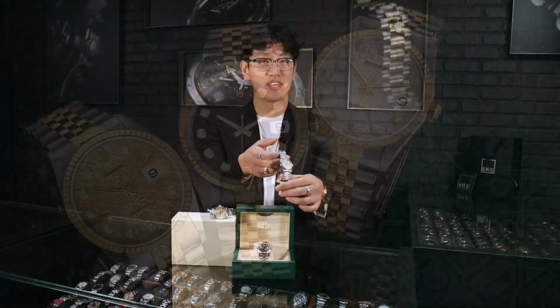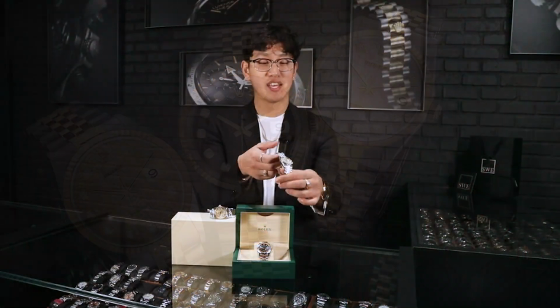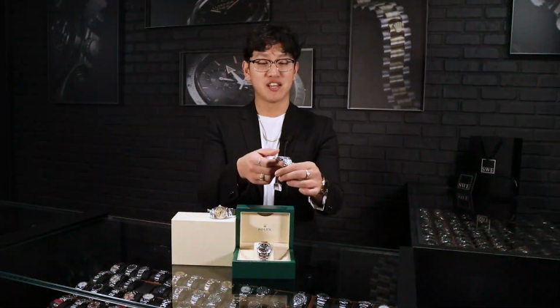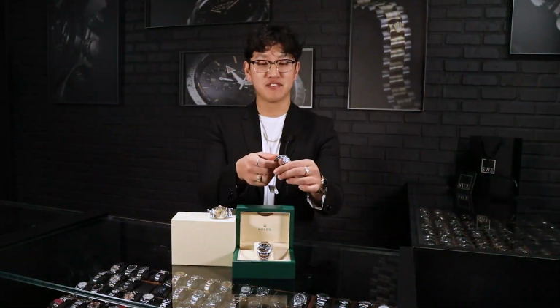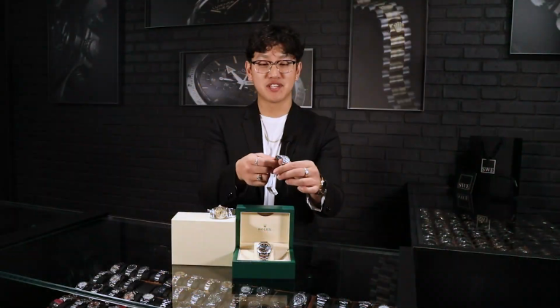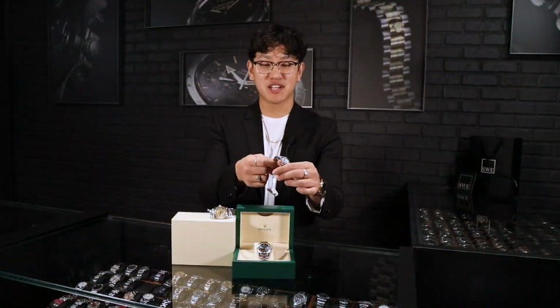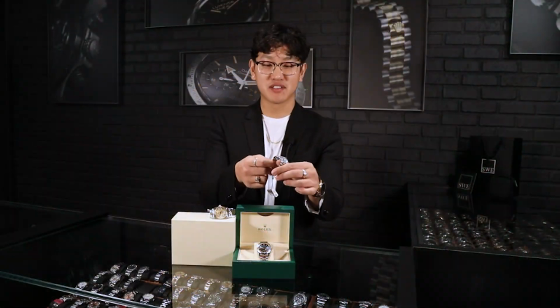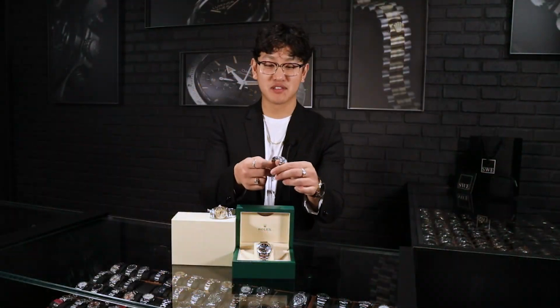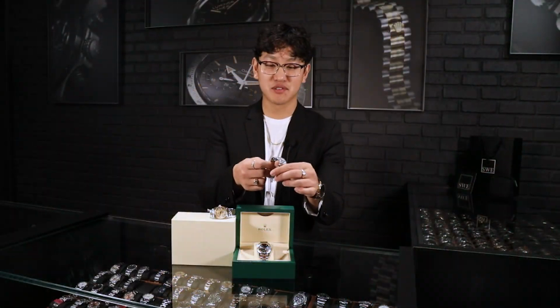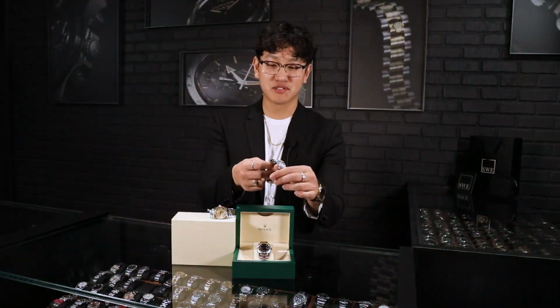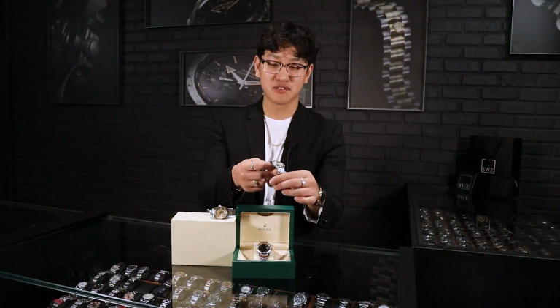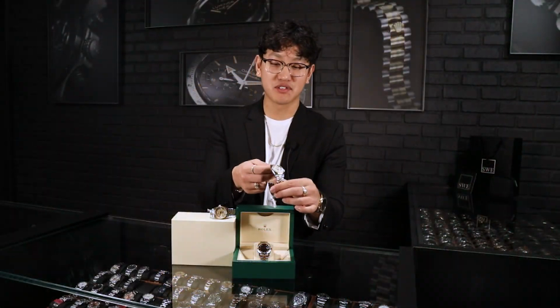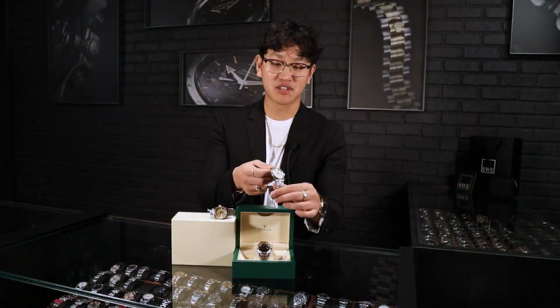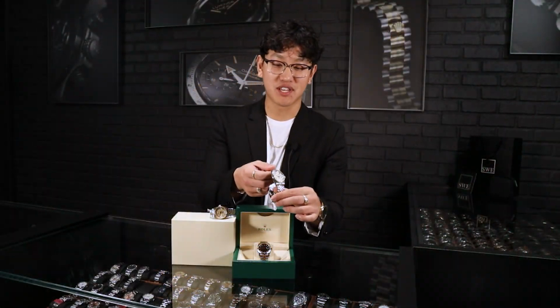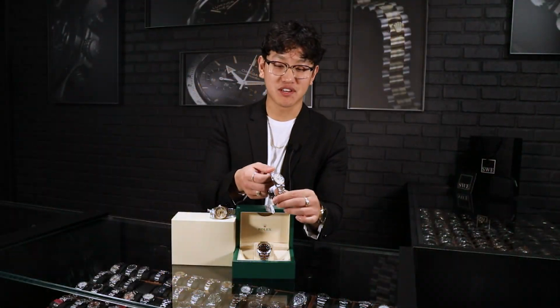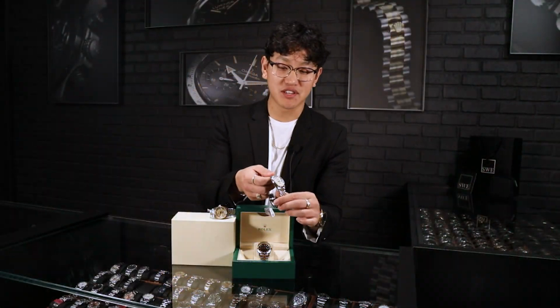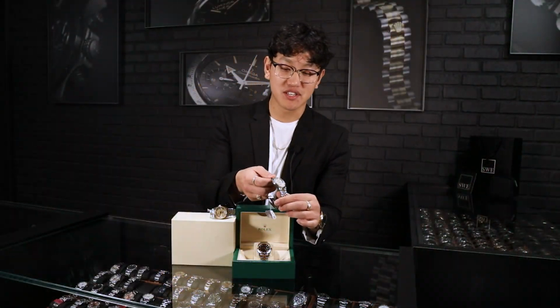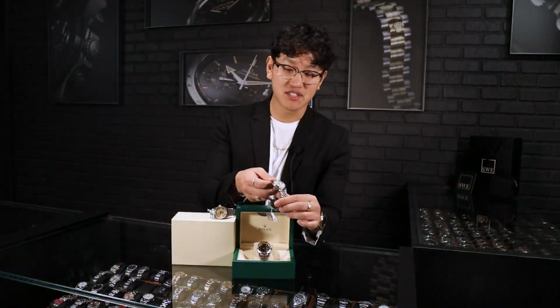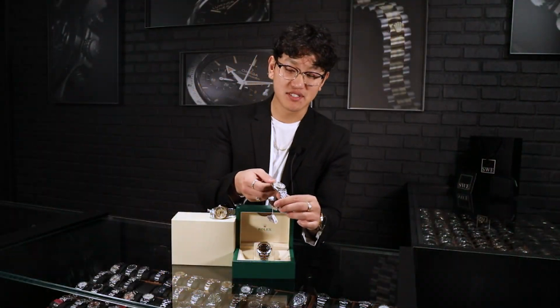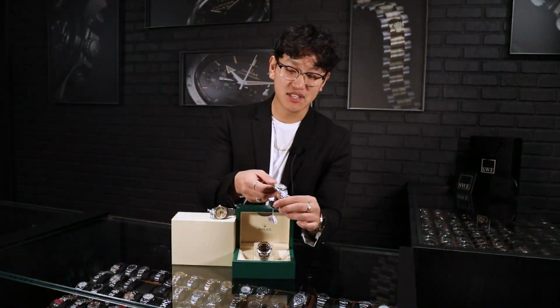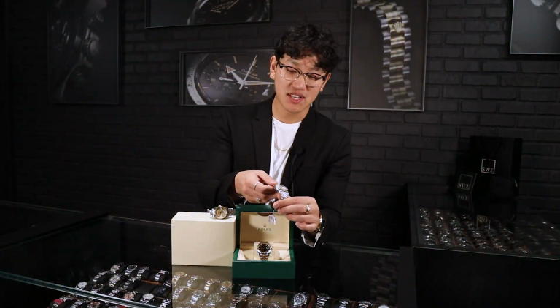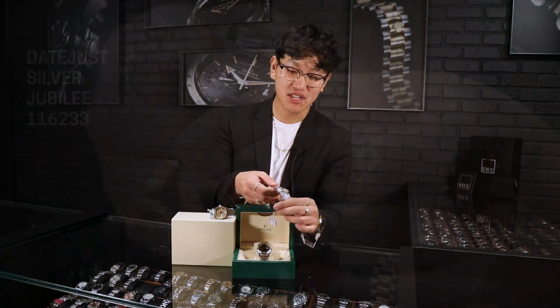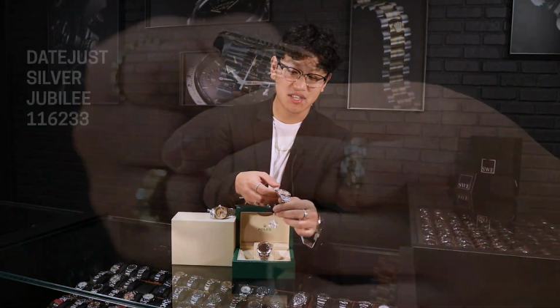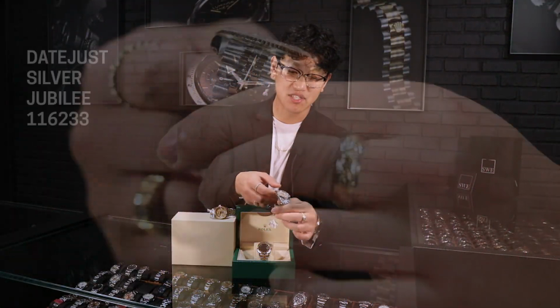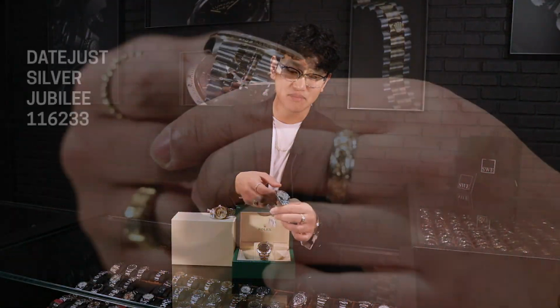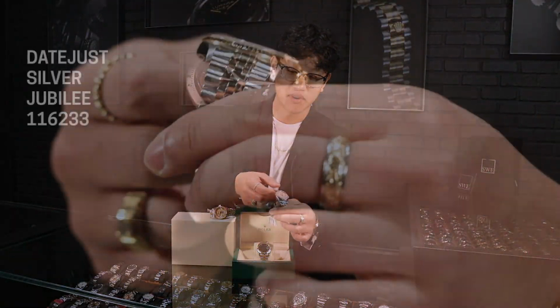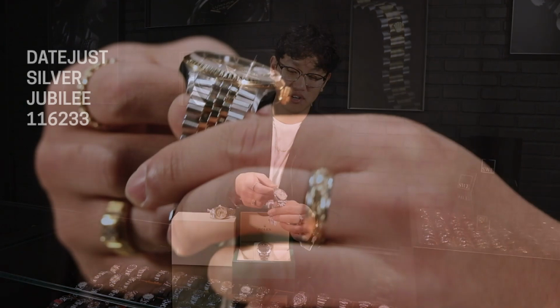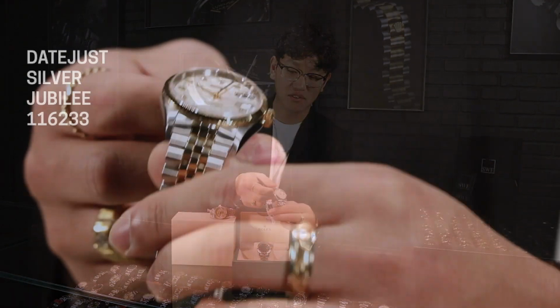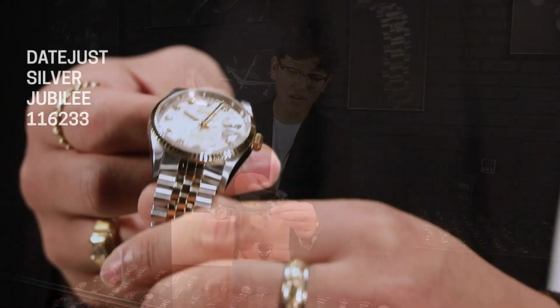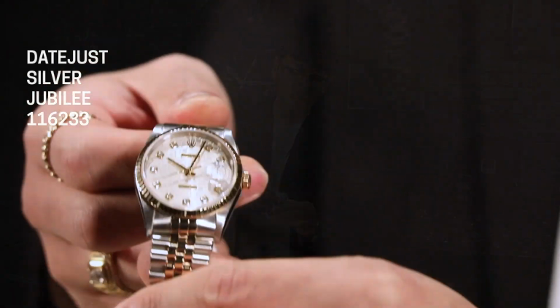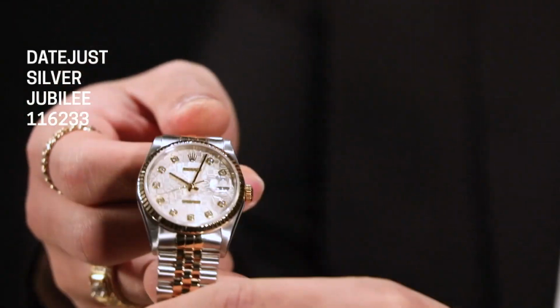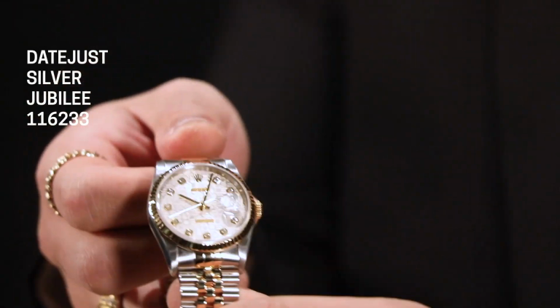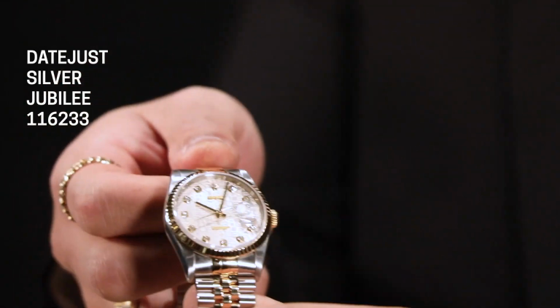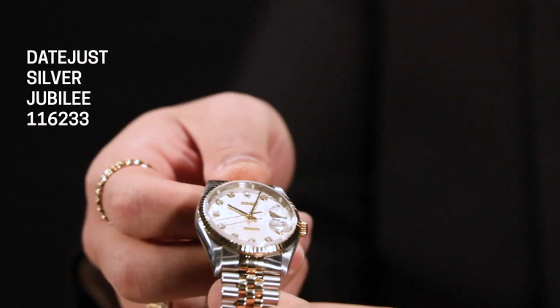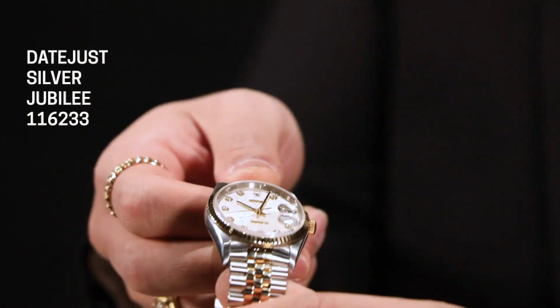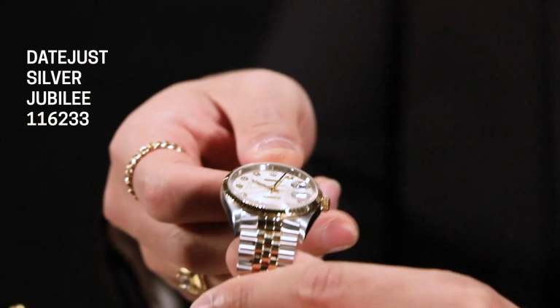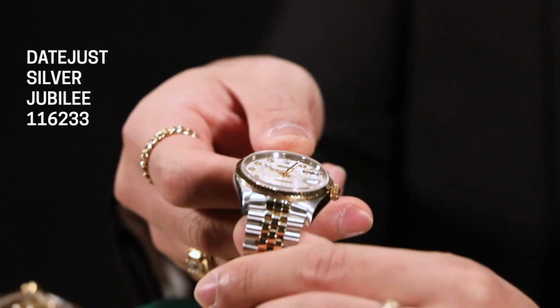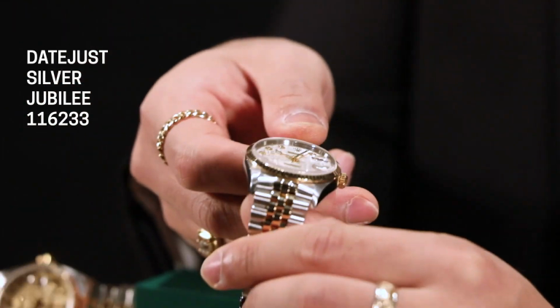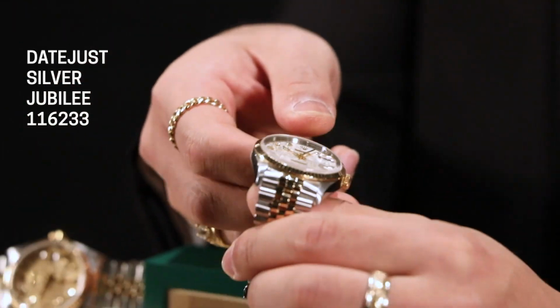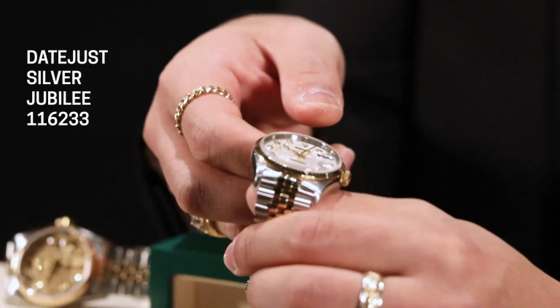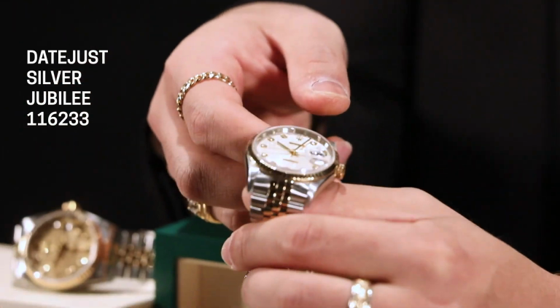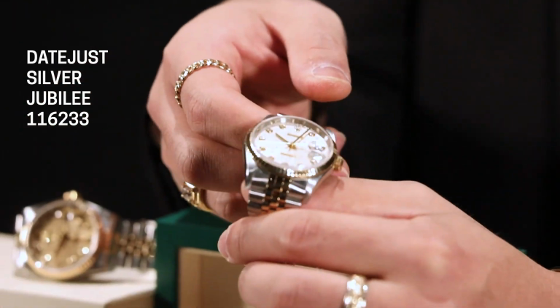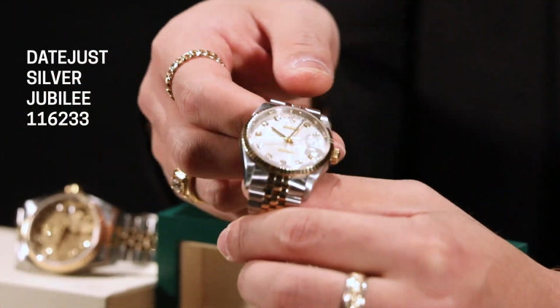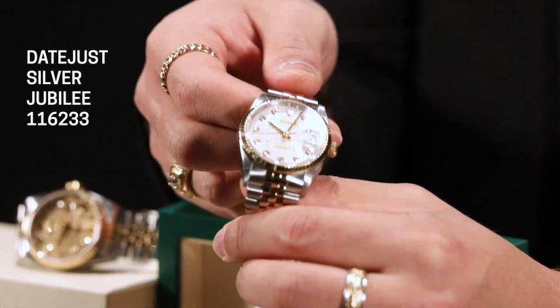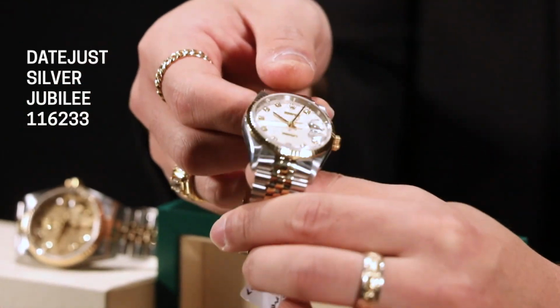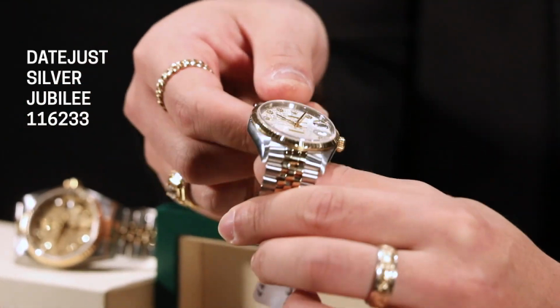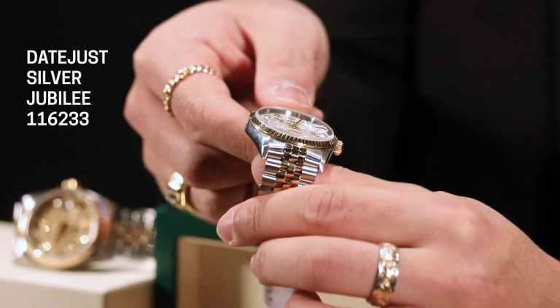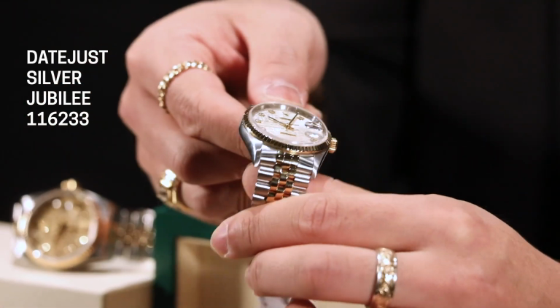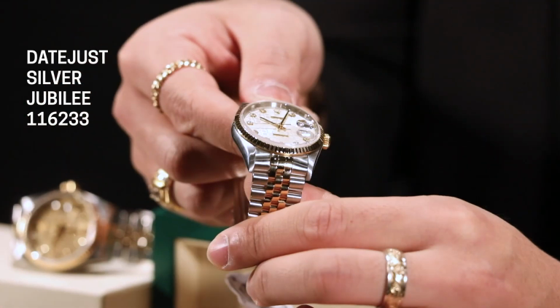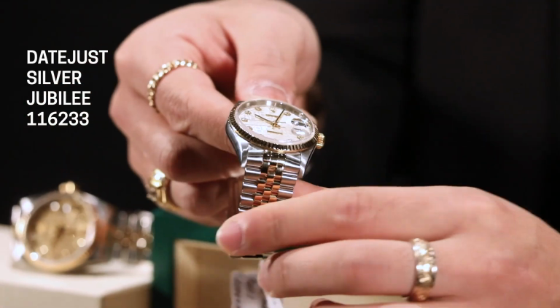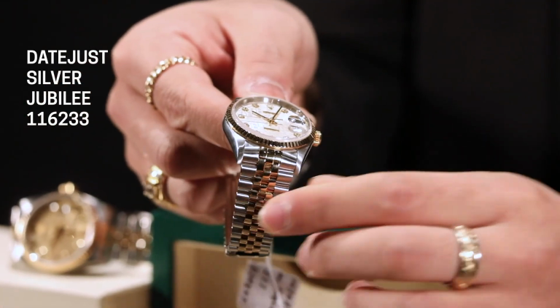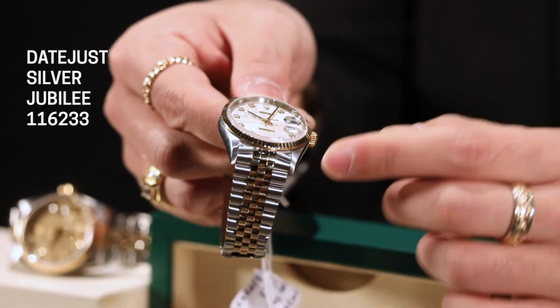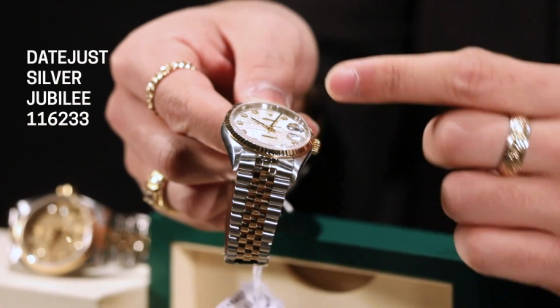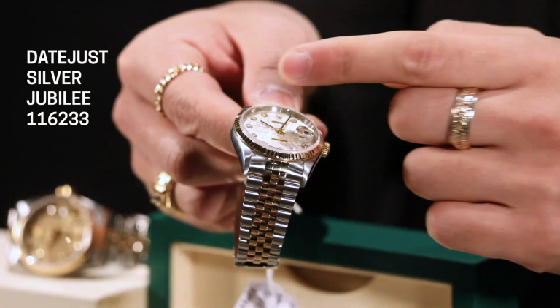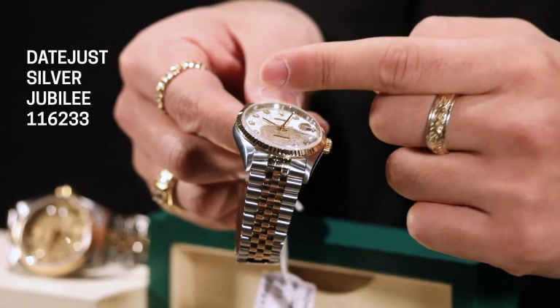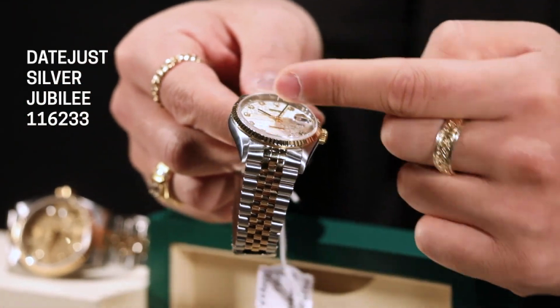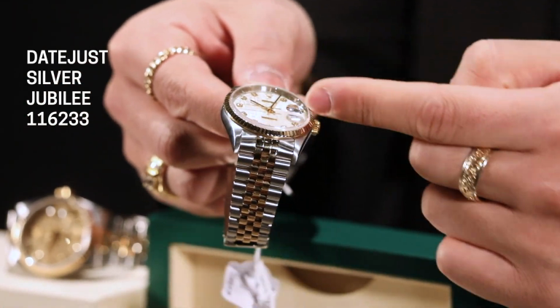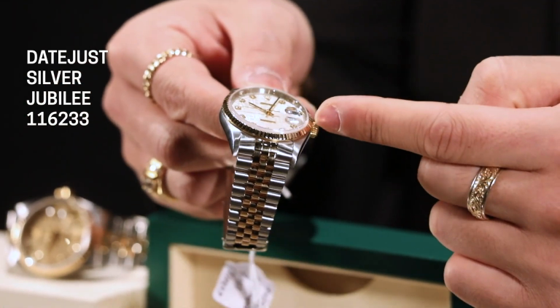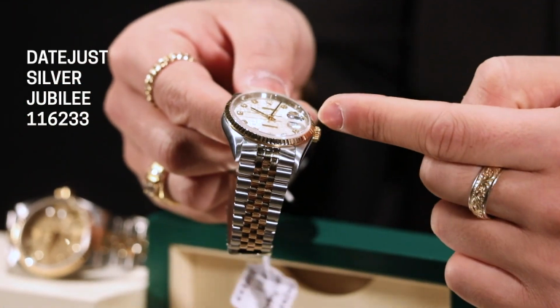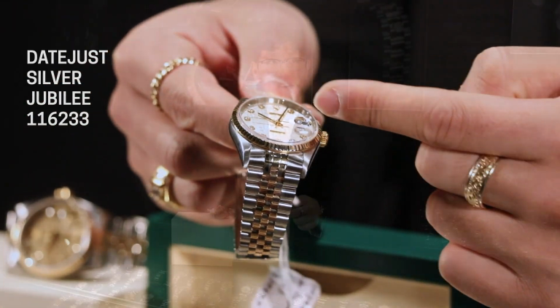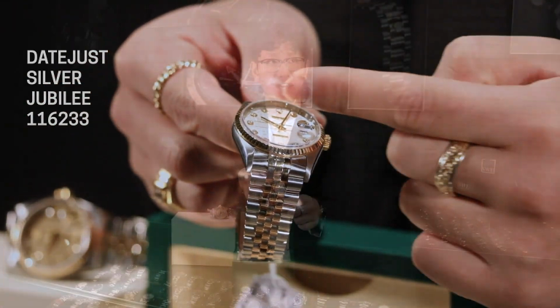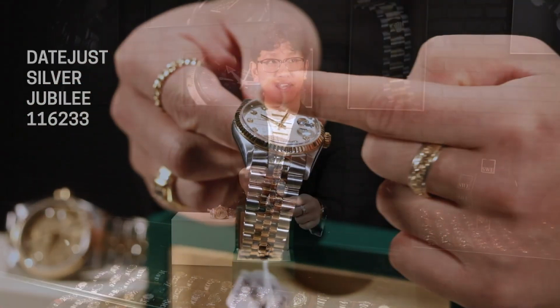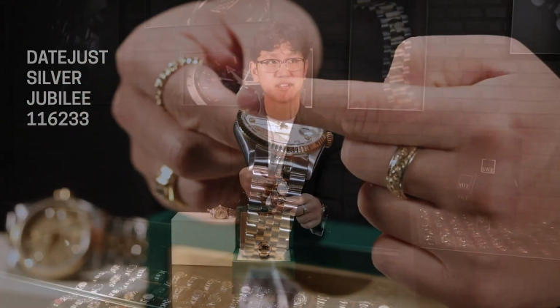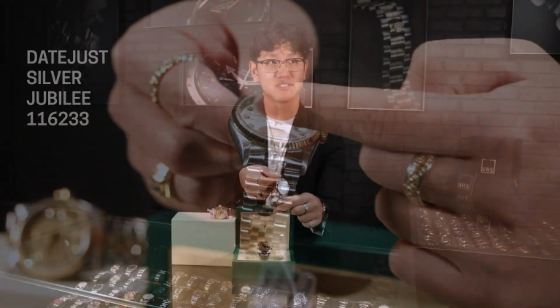If you take a closer look here, you're going to see that it is monogrammed with the Rolex logo that takes up the whole entire case.